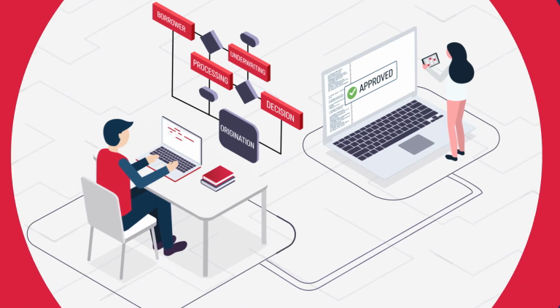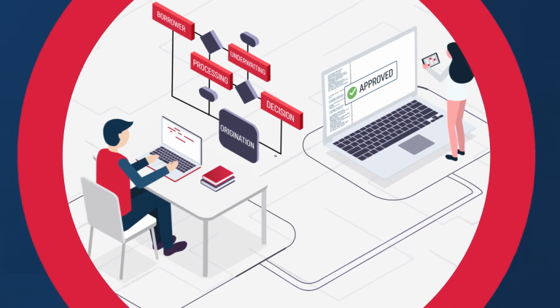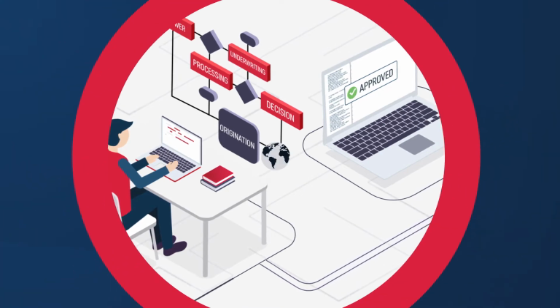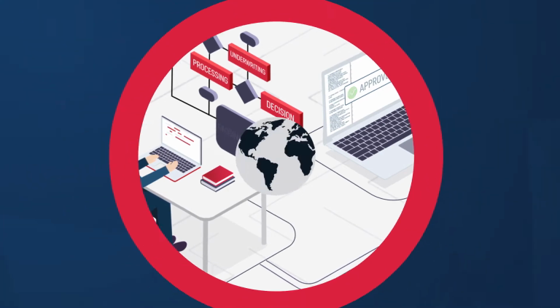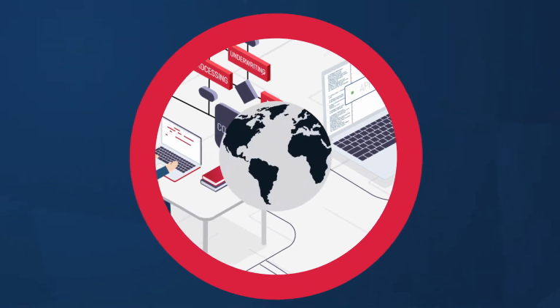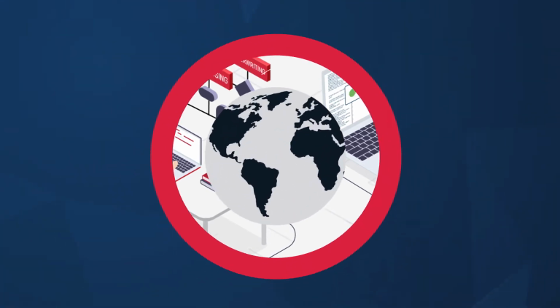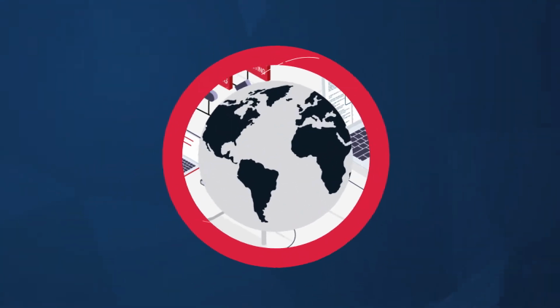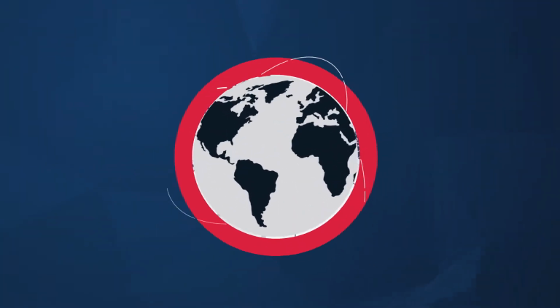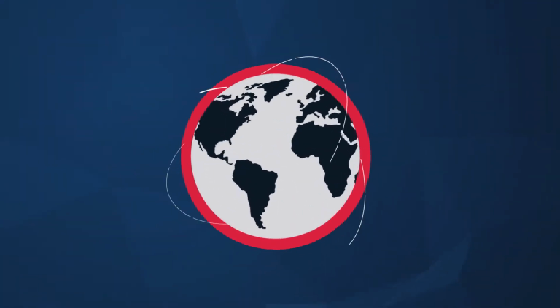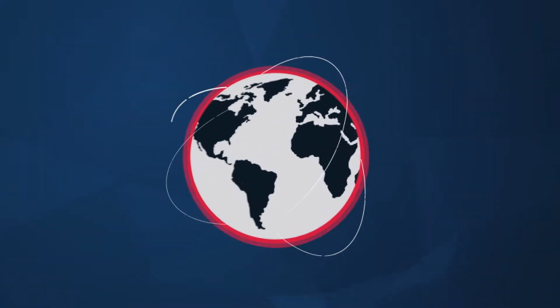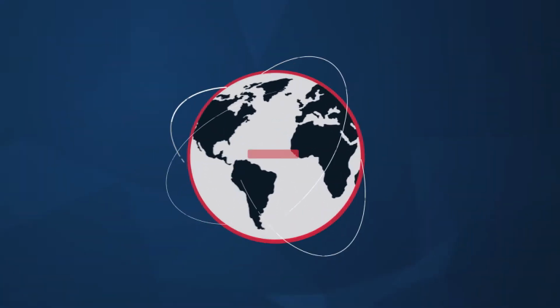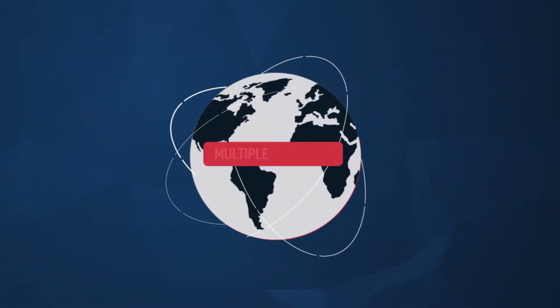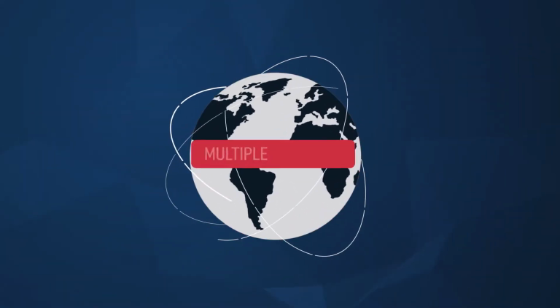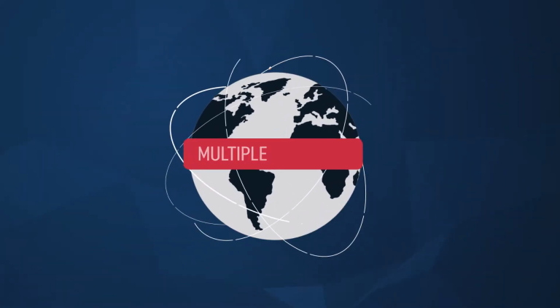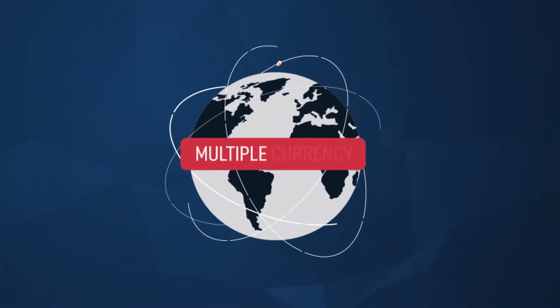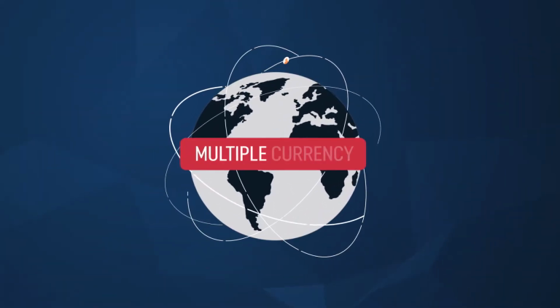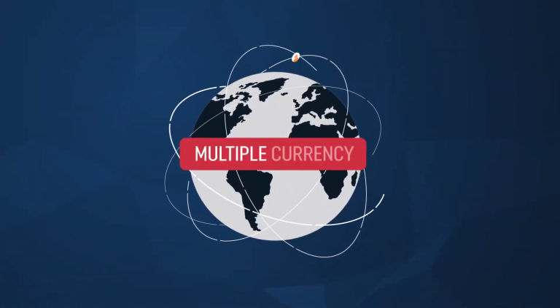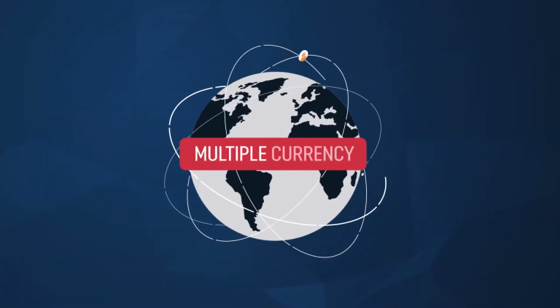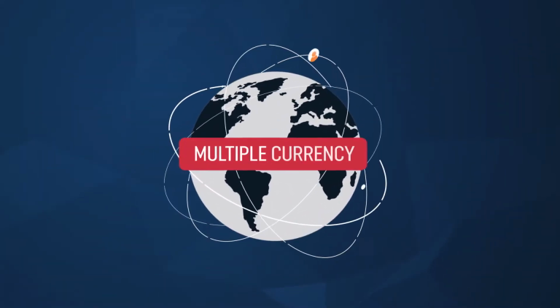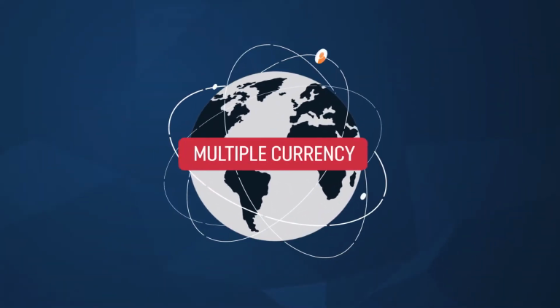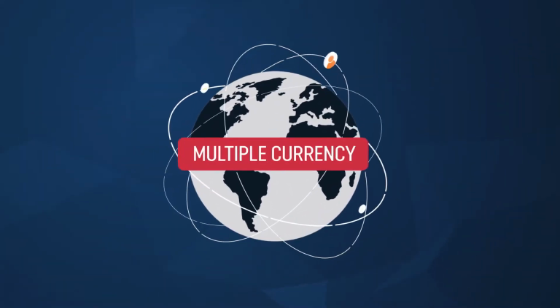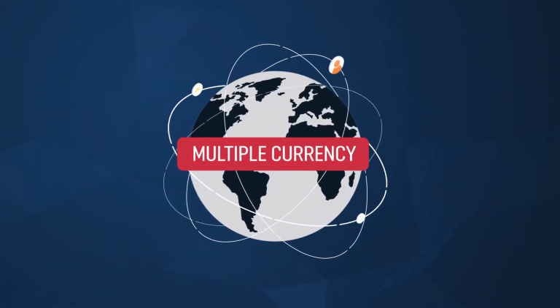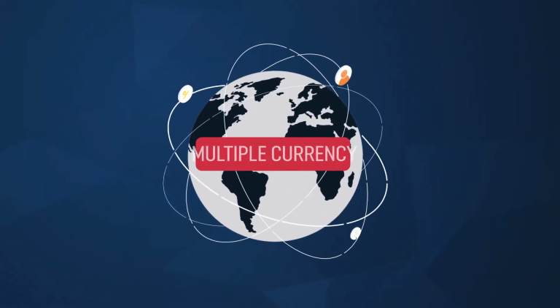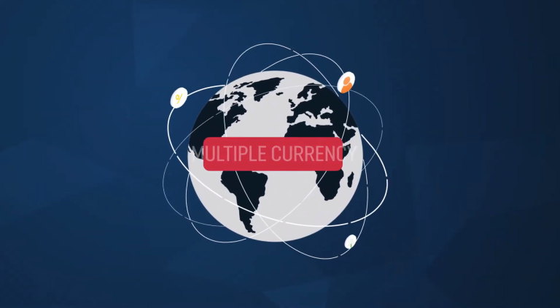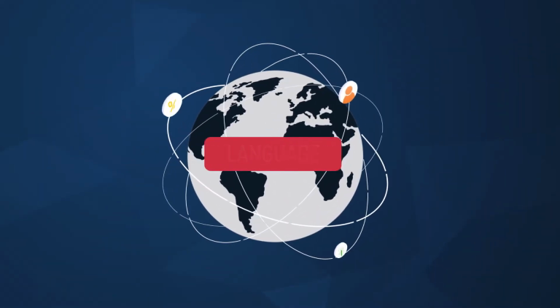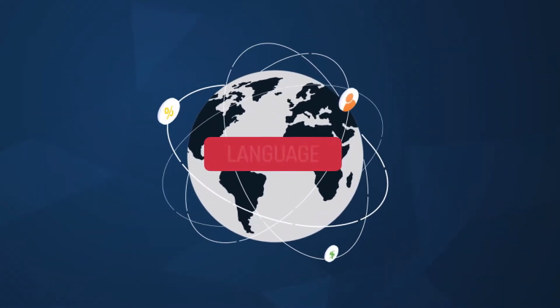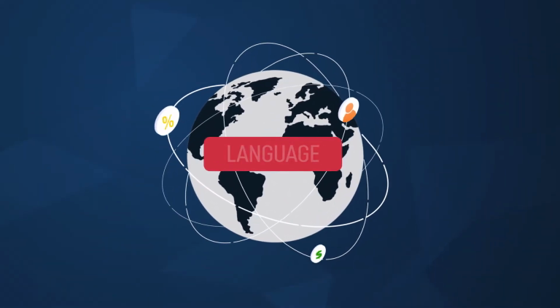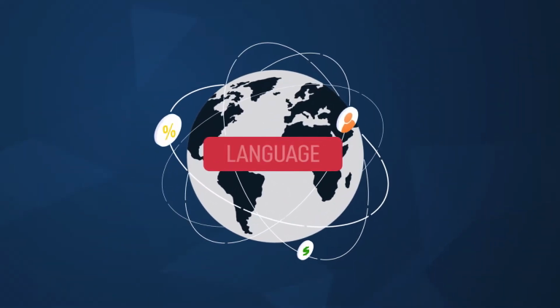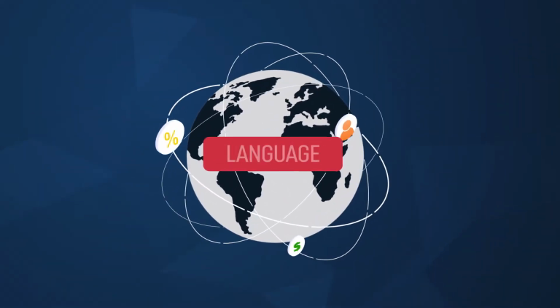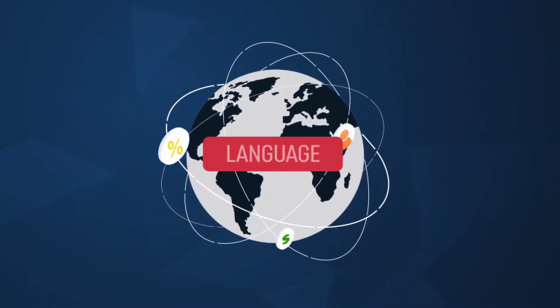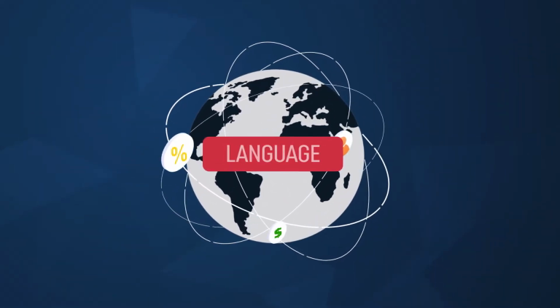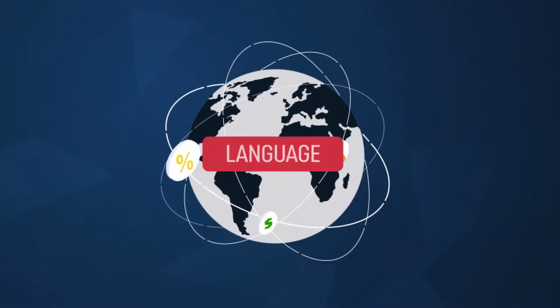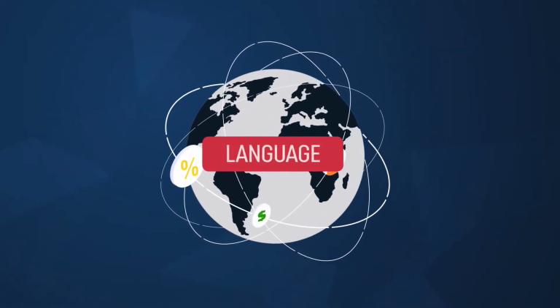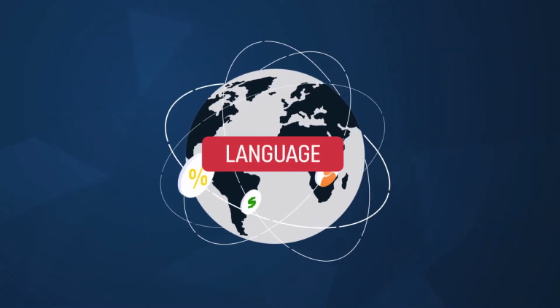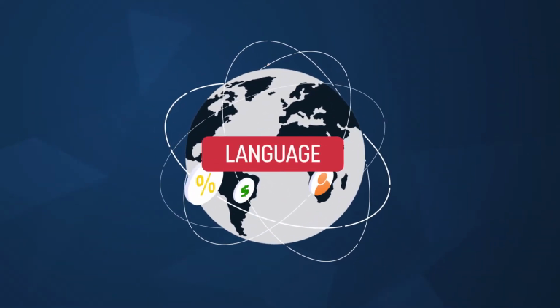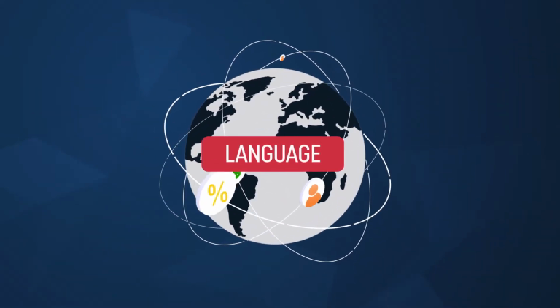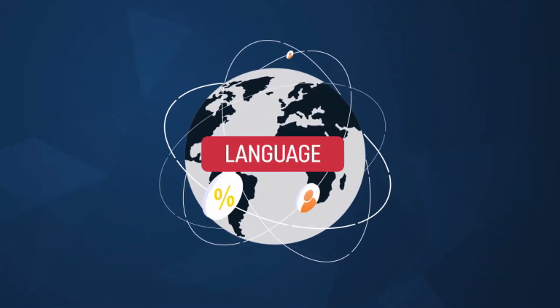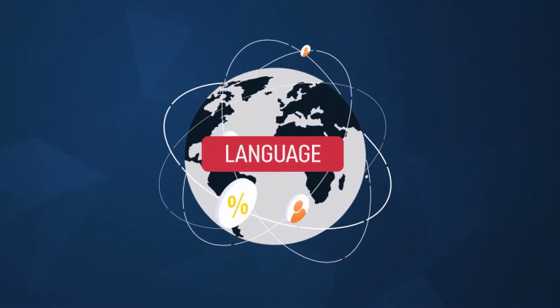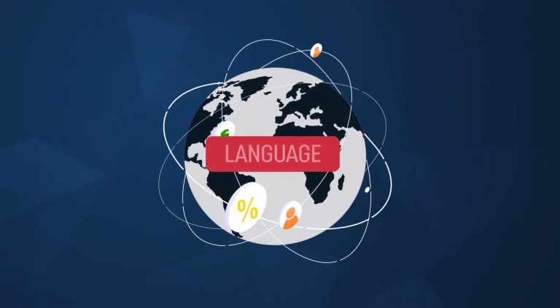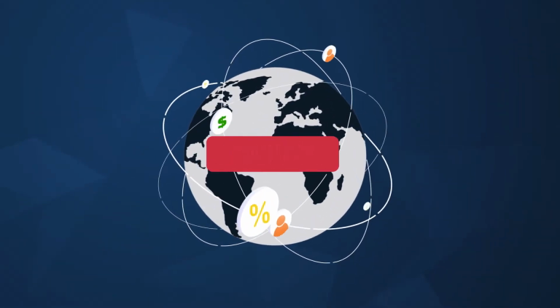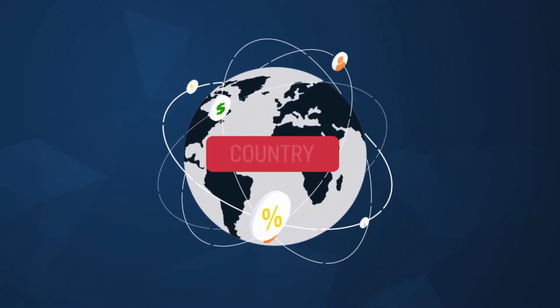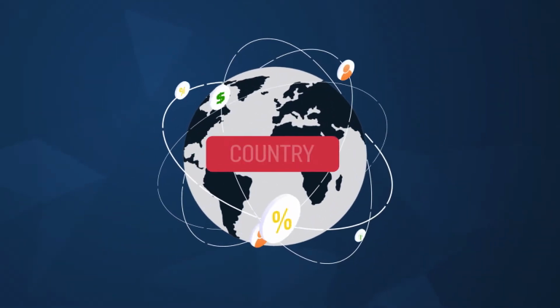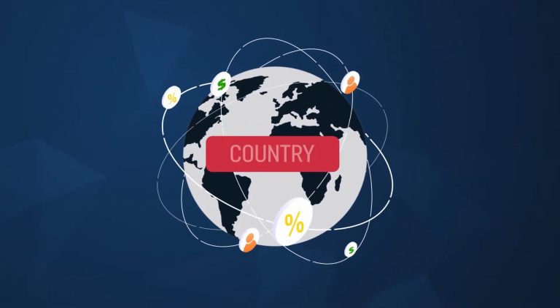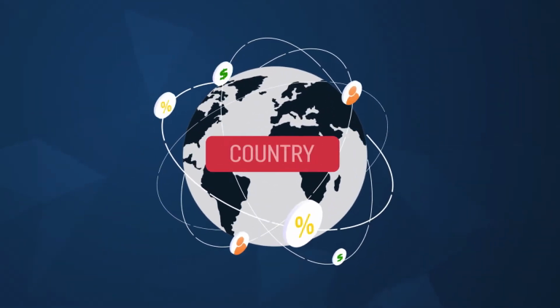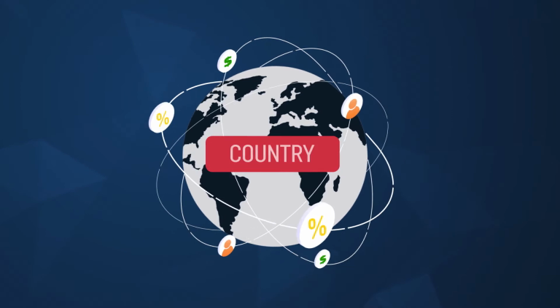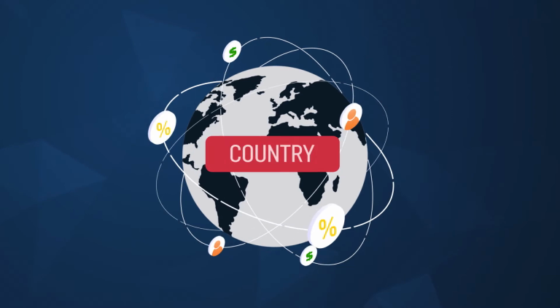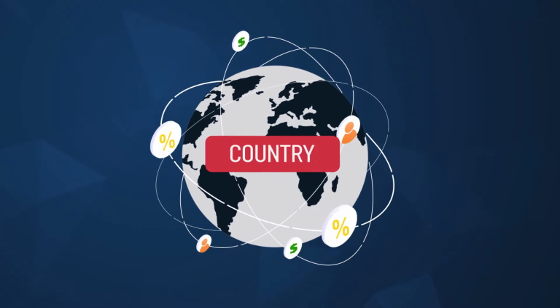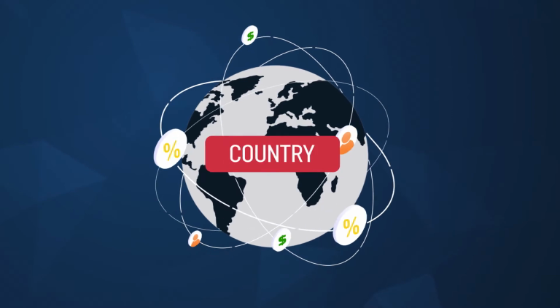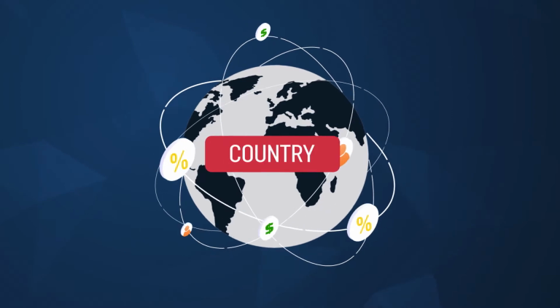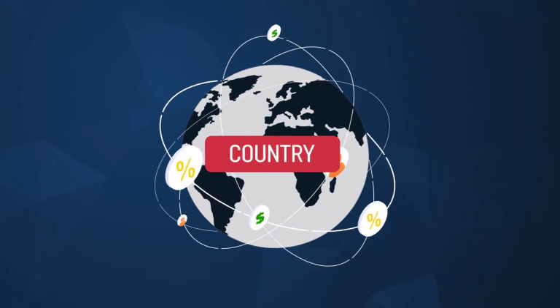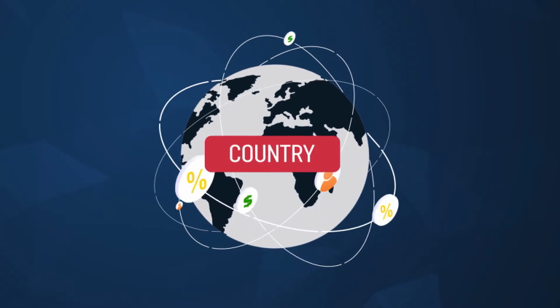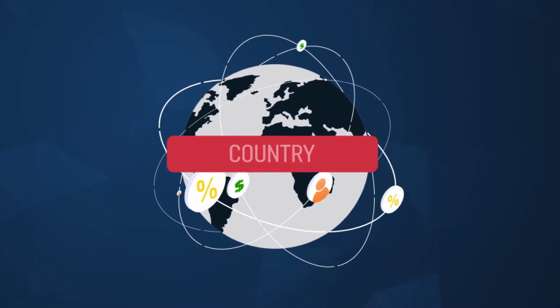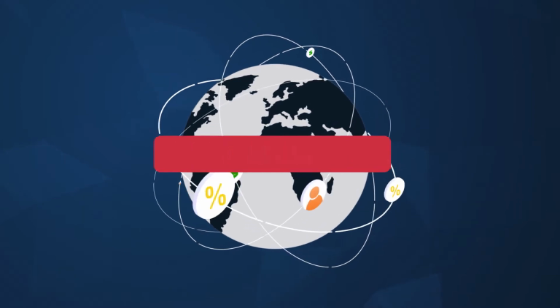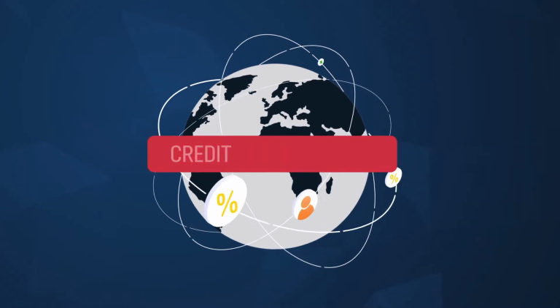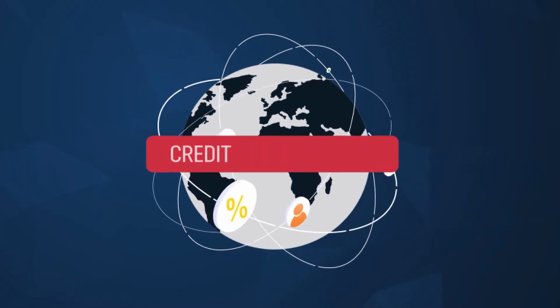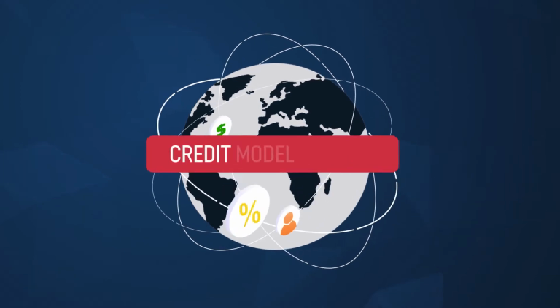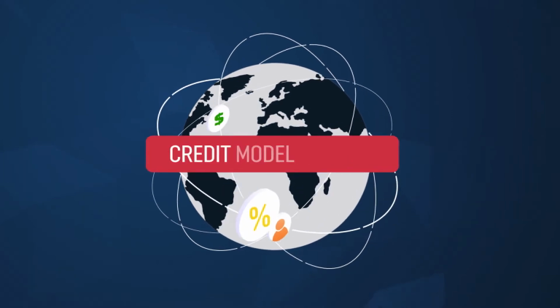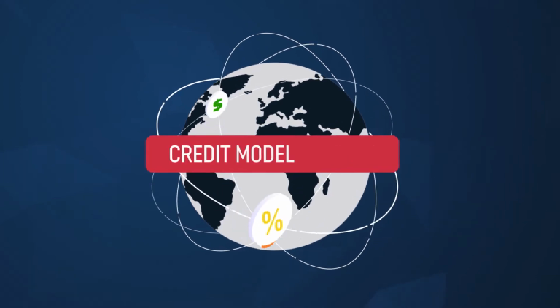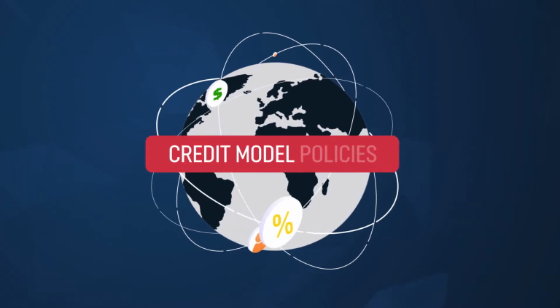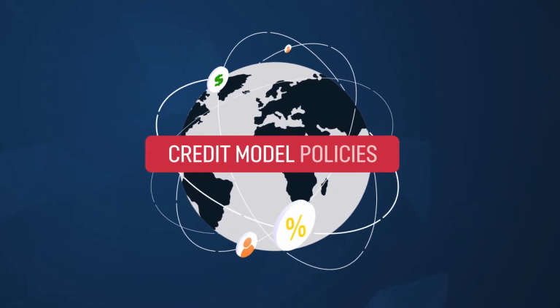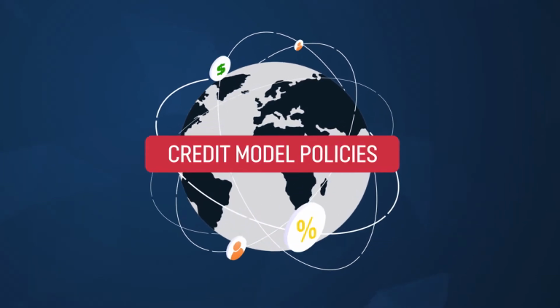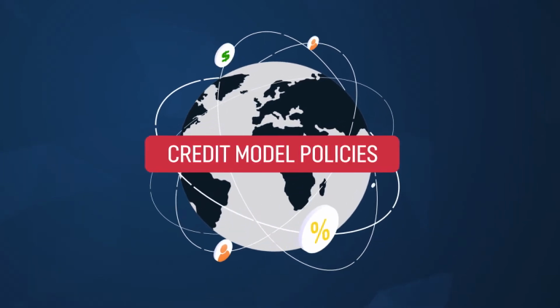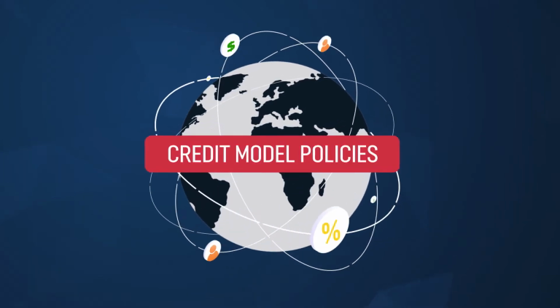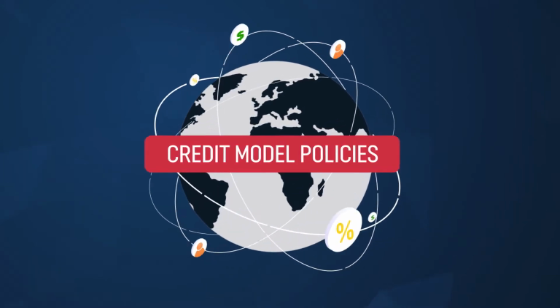Lend globally with multiple currency, language, country, and credit model policies.